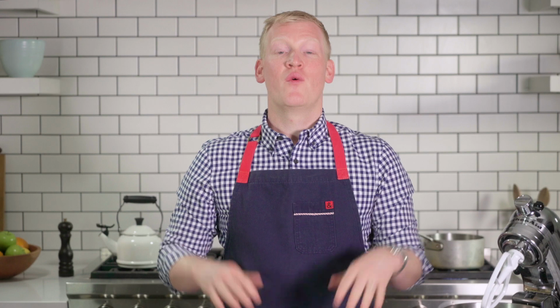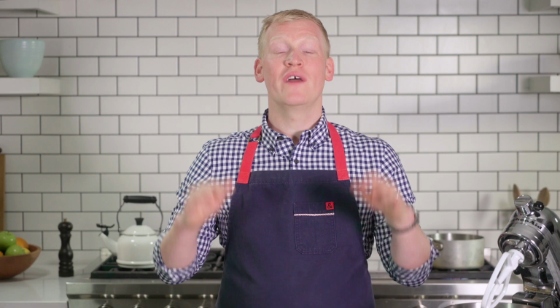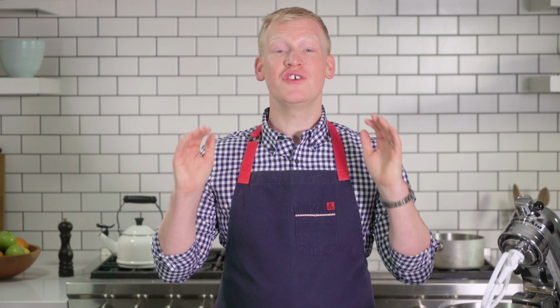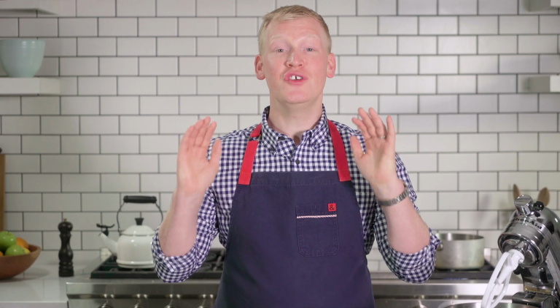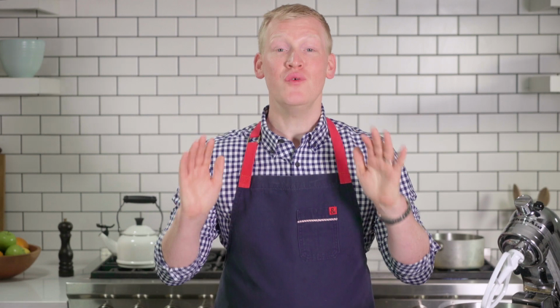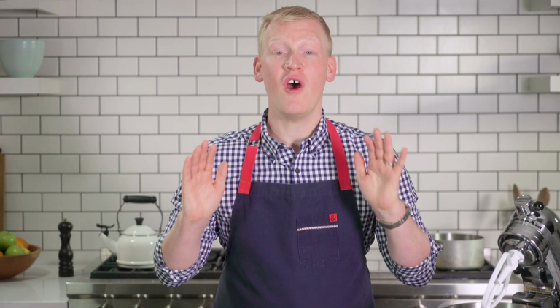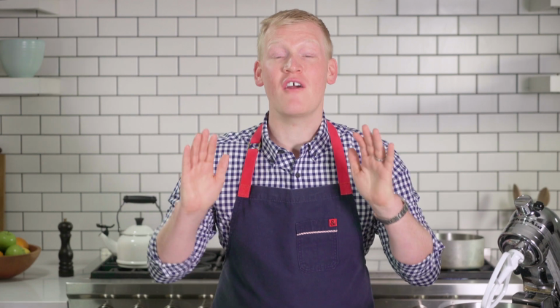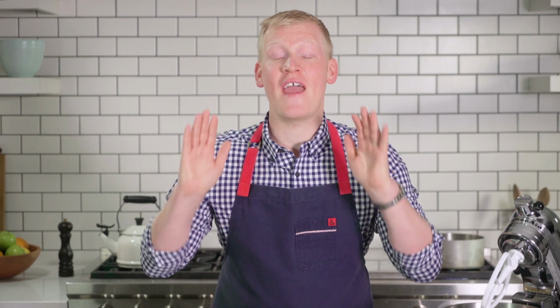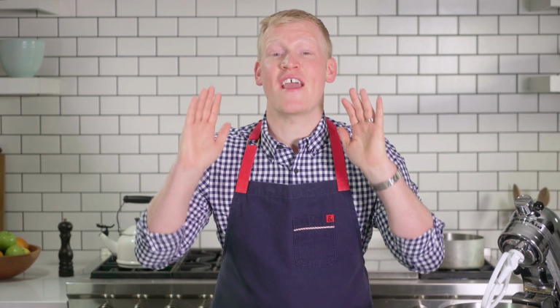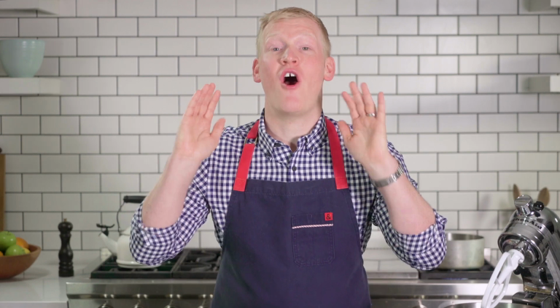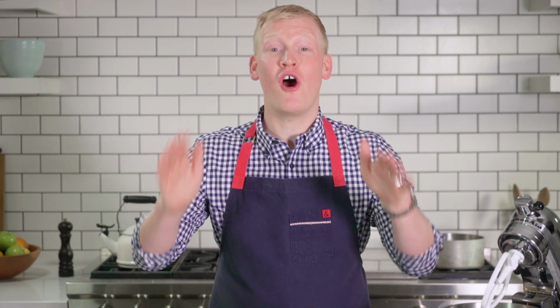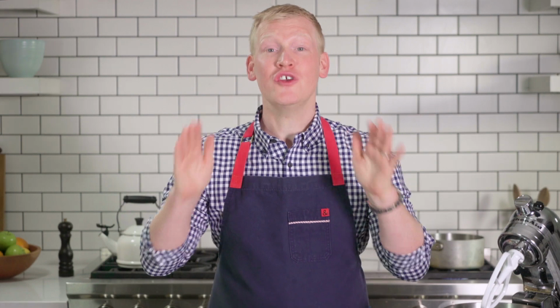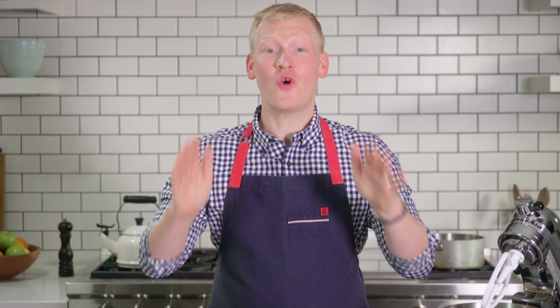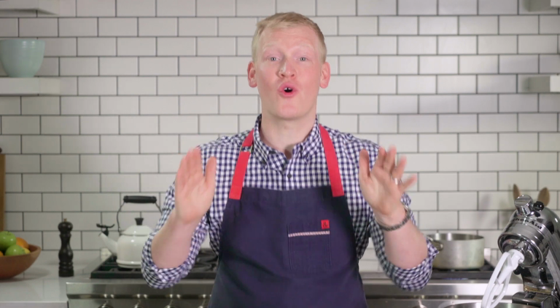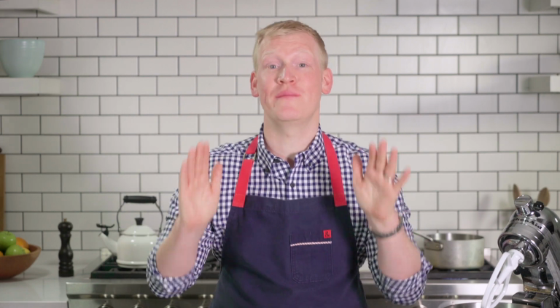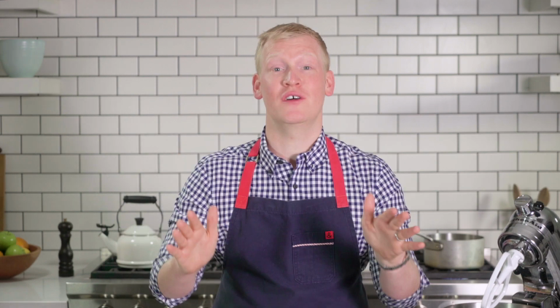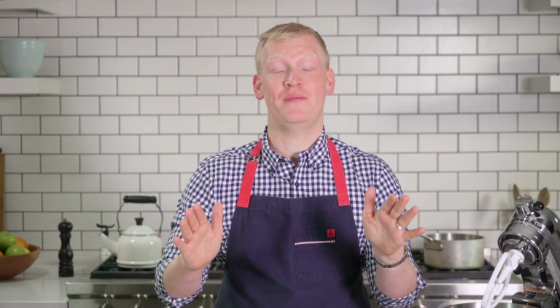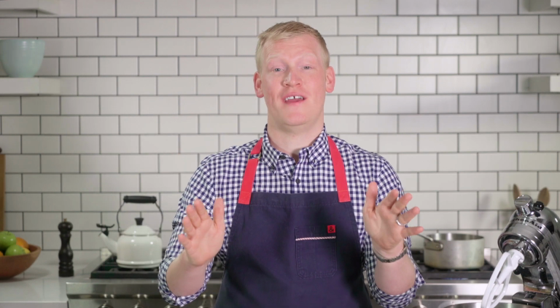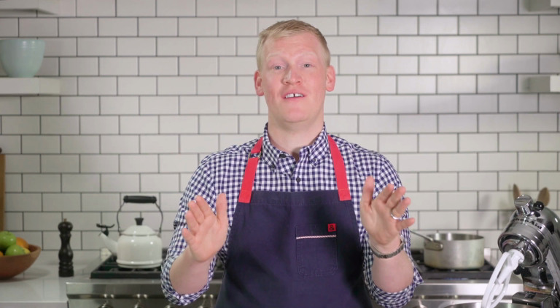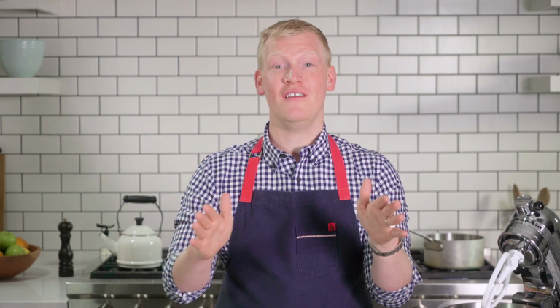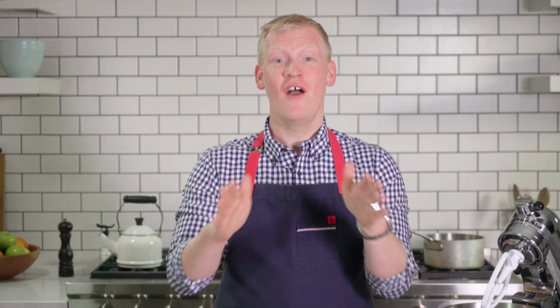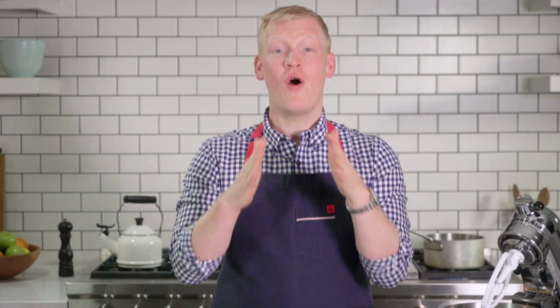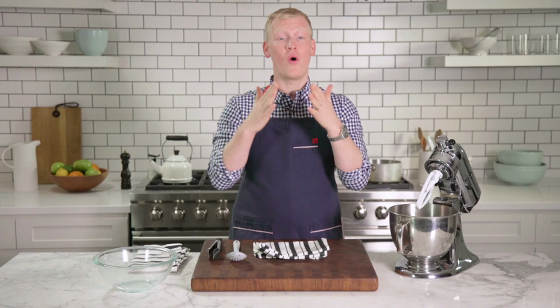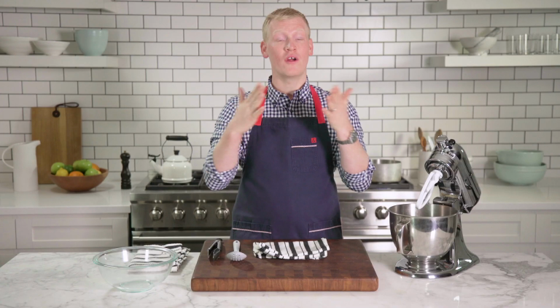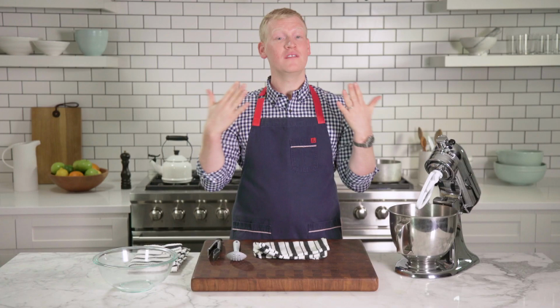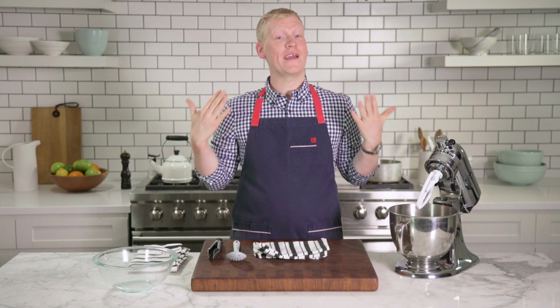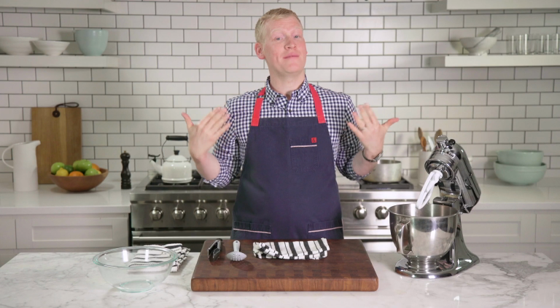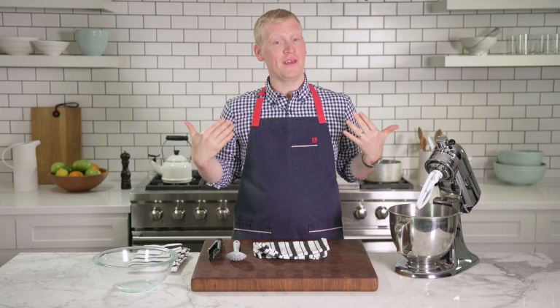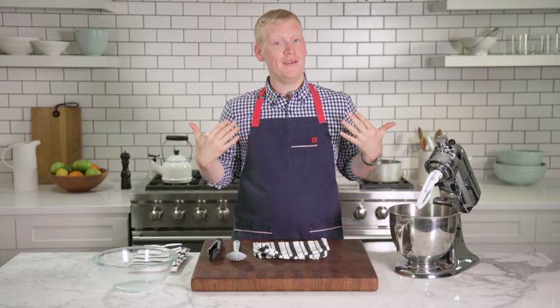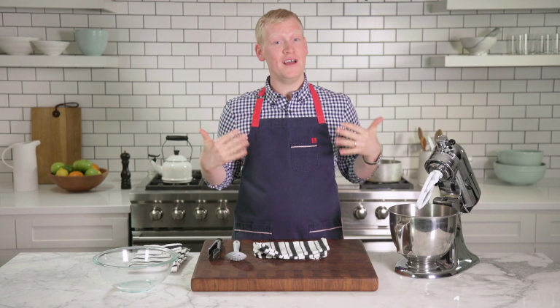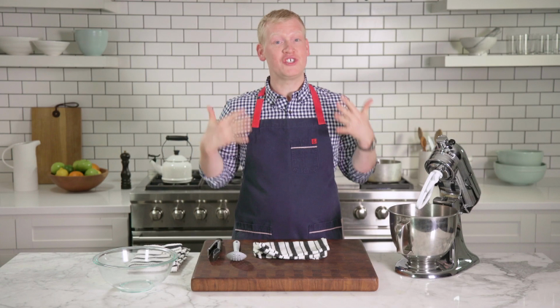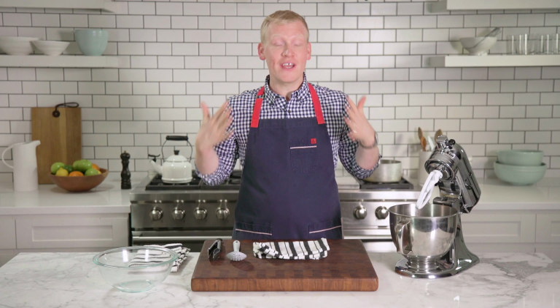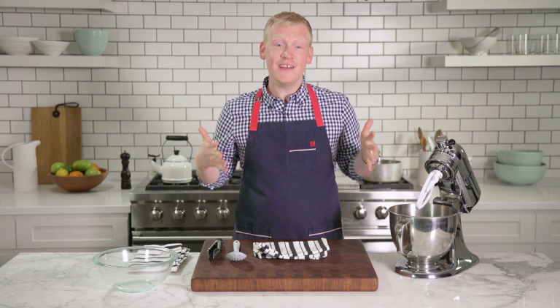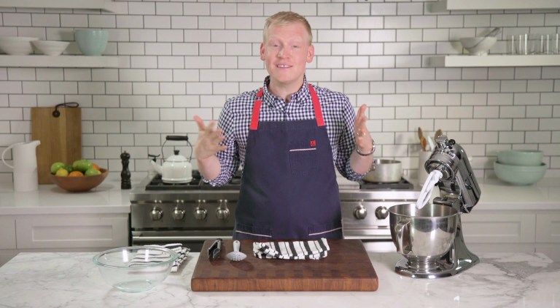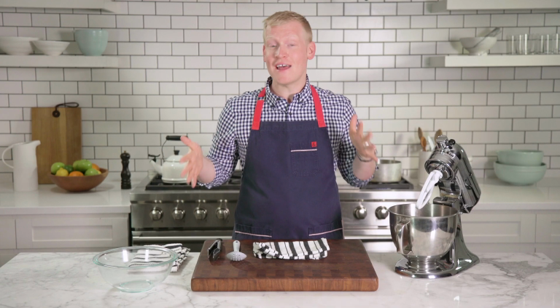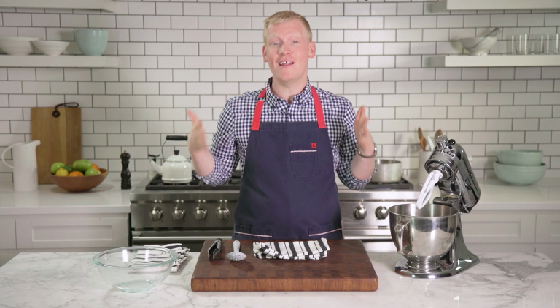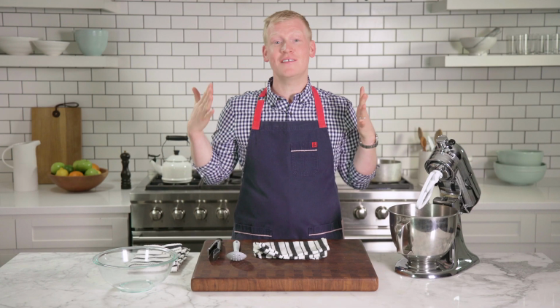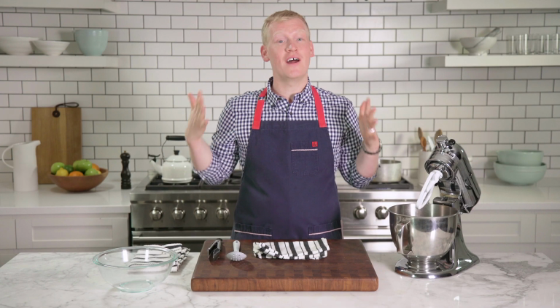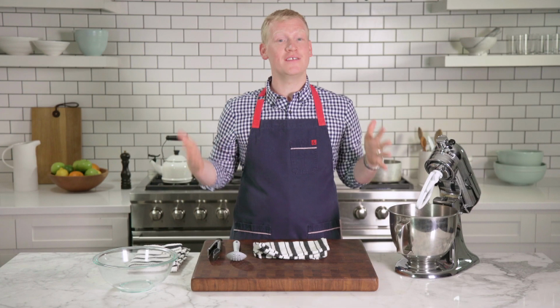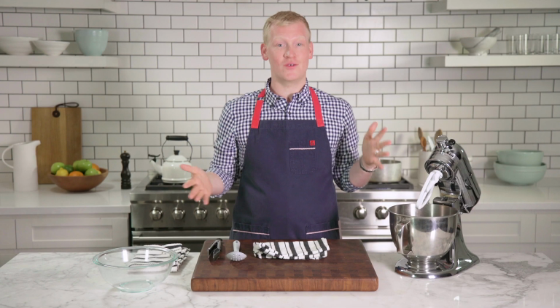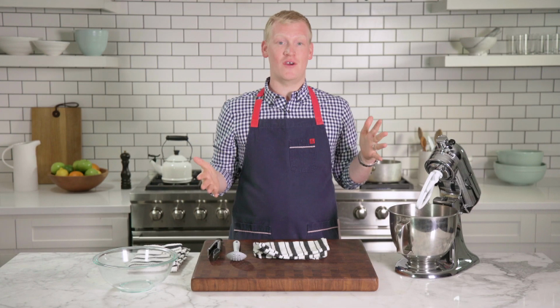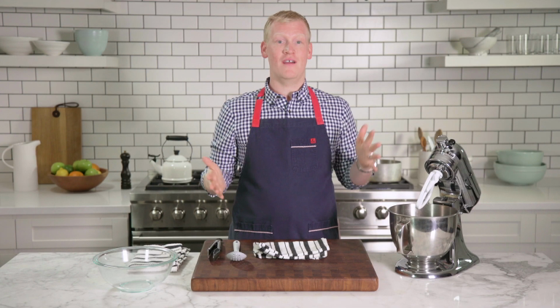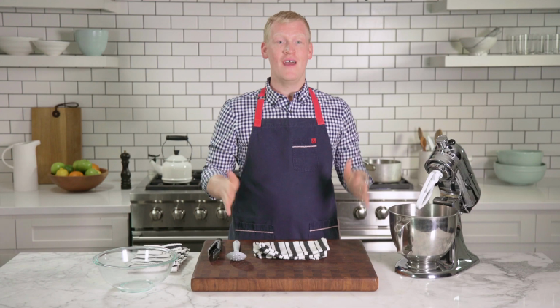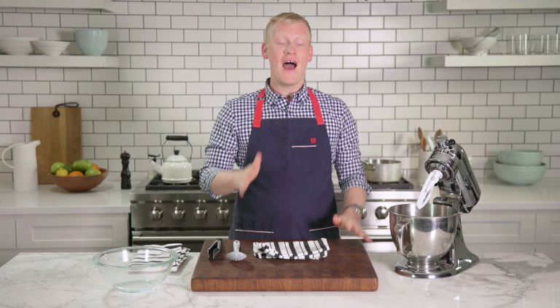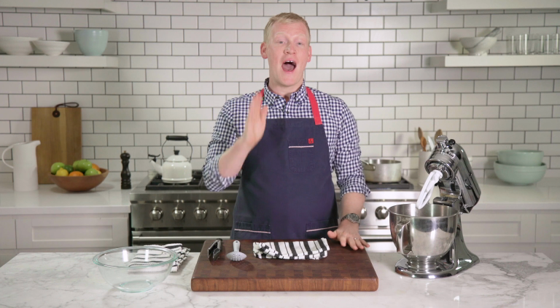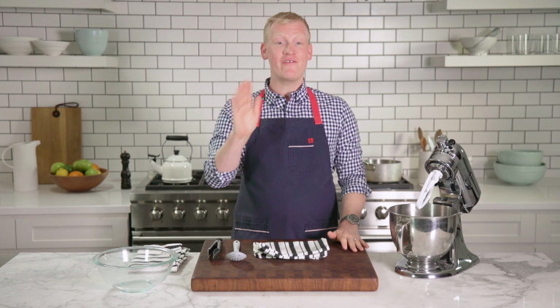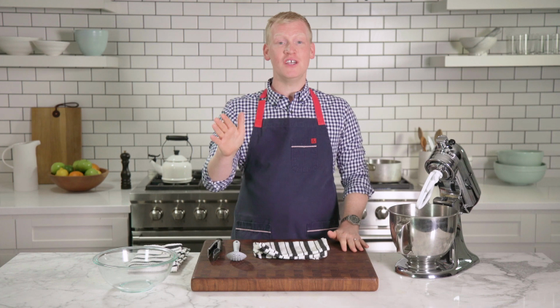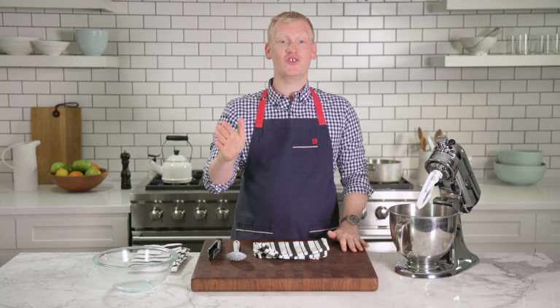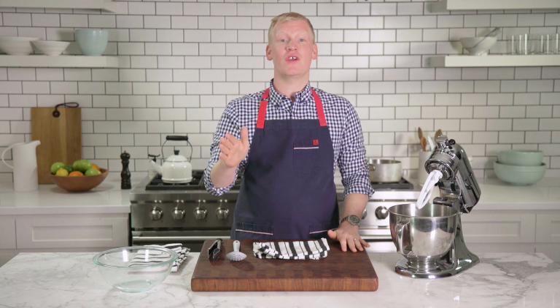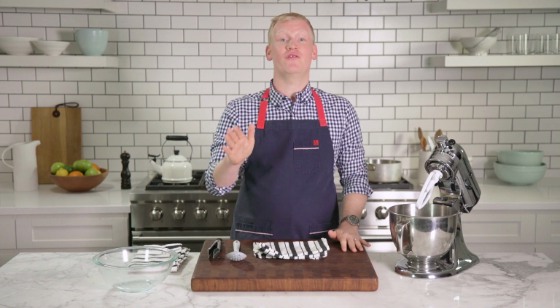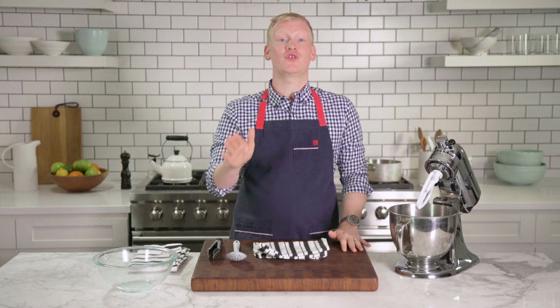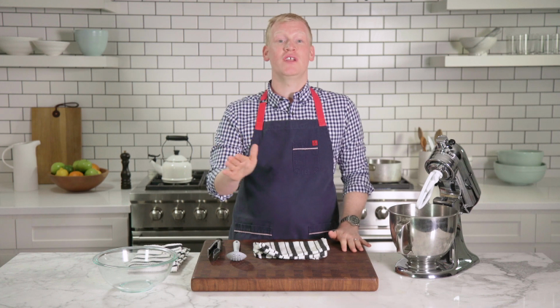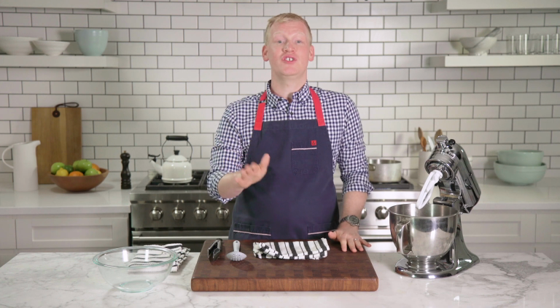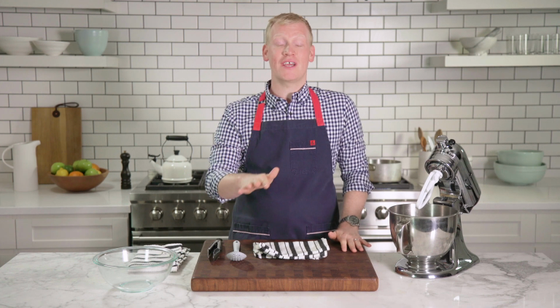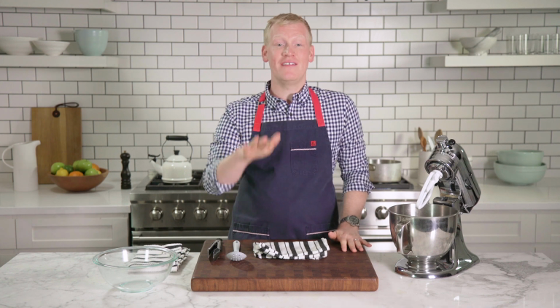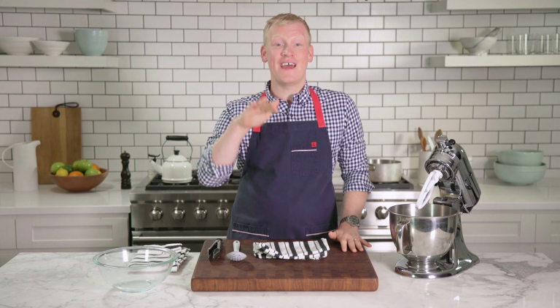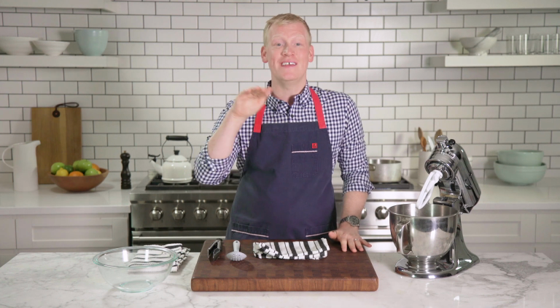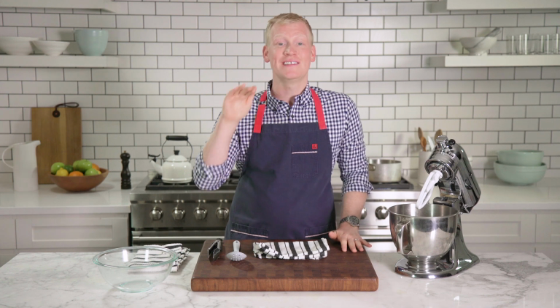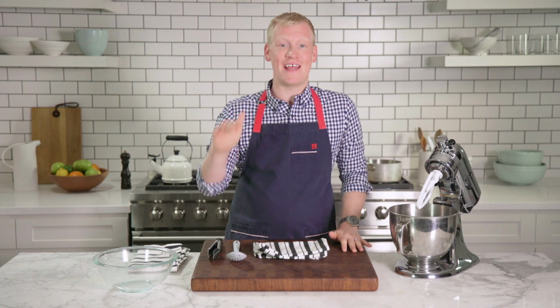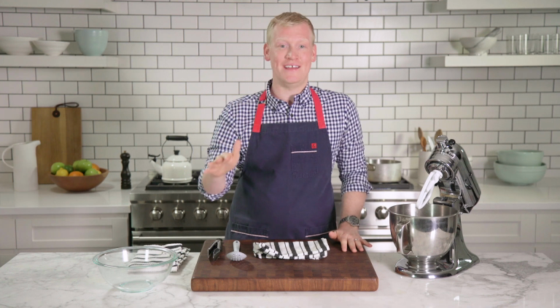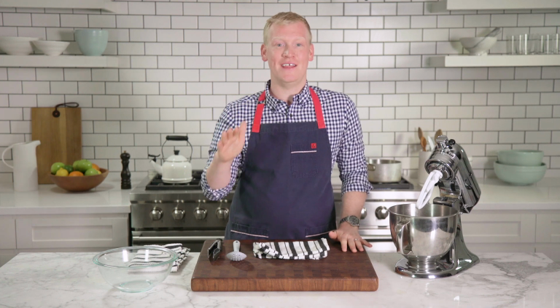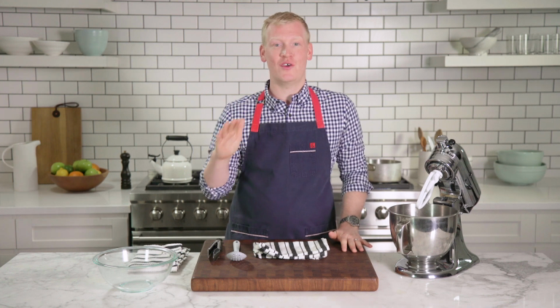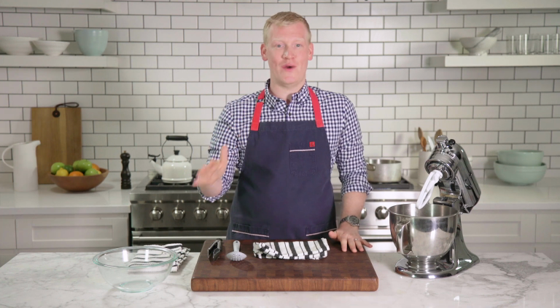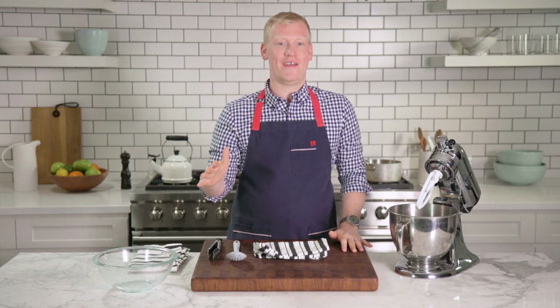Whether you are a hardcore meal planner or, like me, a chicken salad connoisseur, I've got a trick for shredding chicken that is lightning quick.